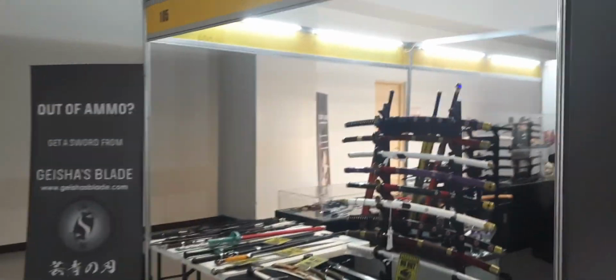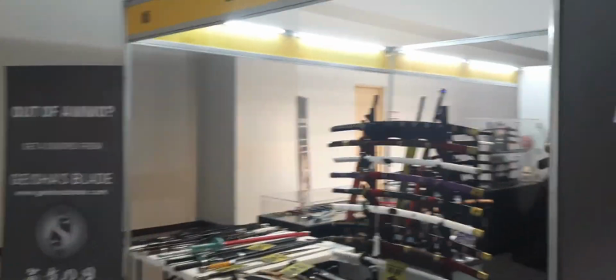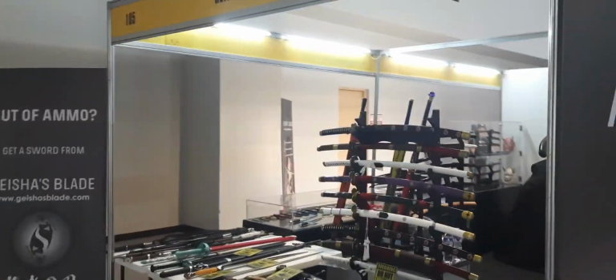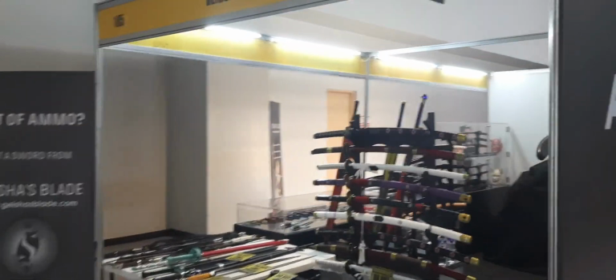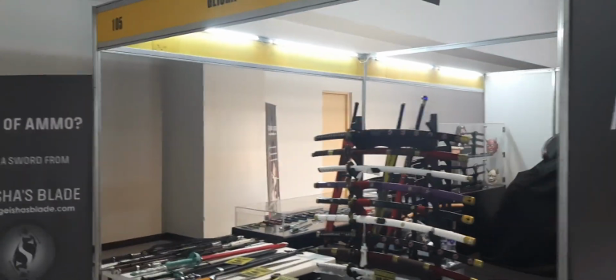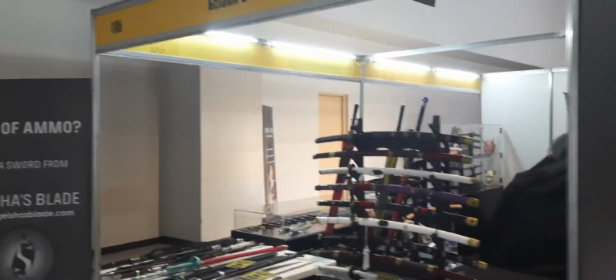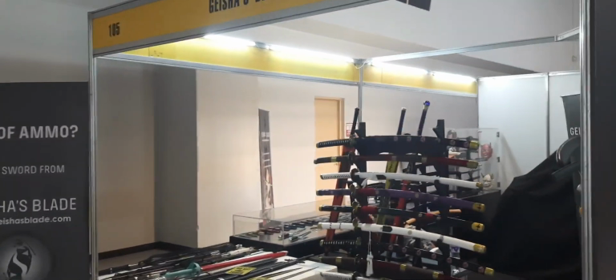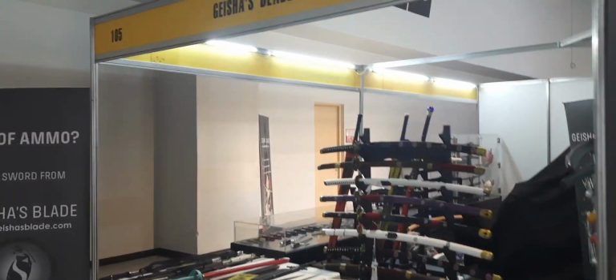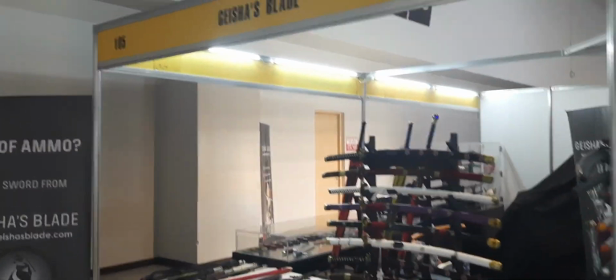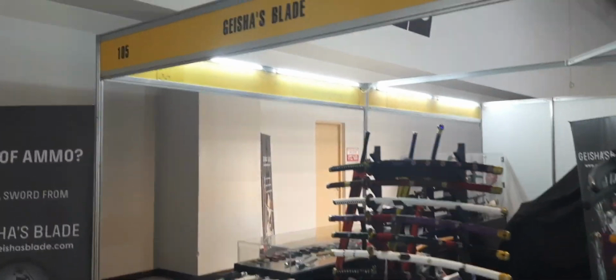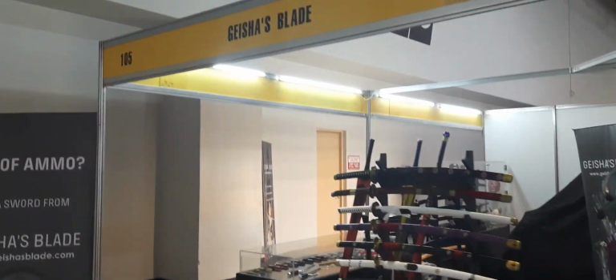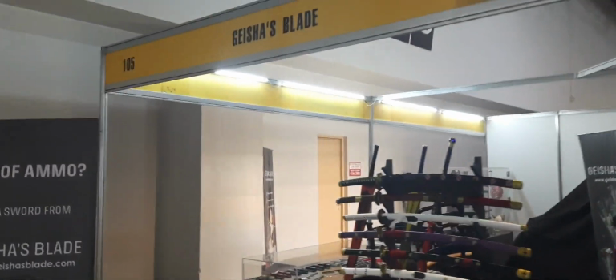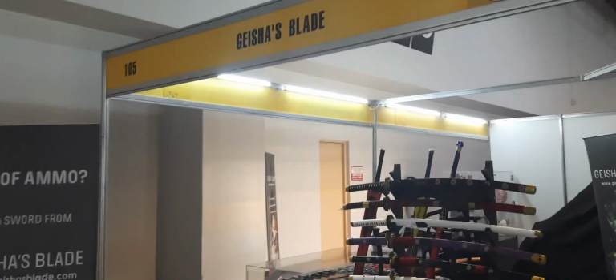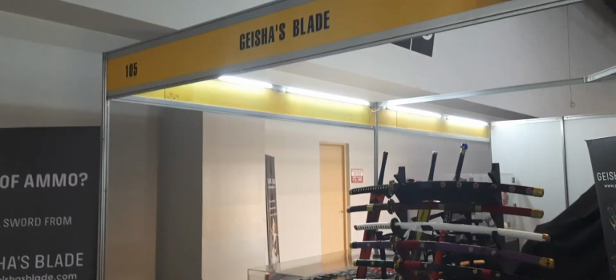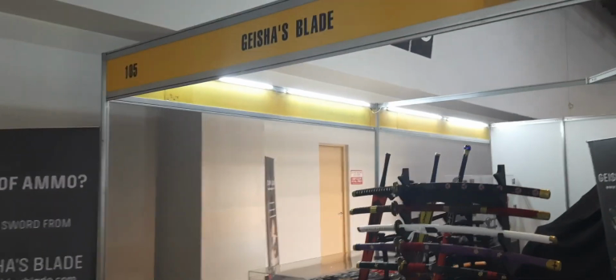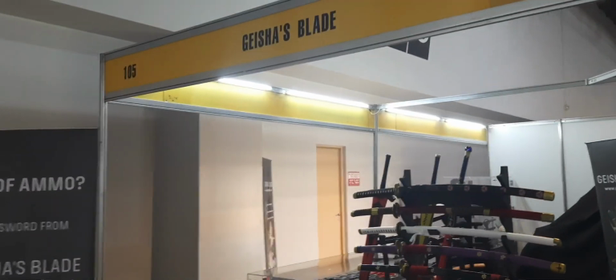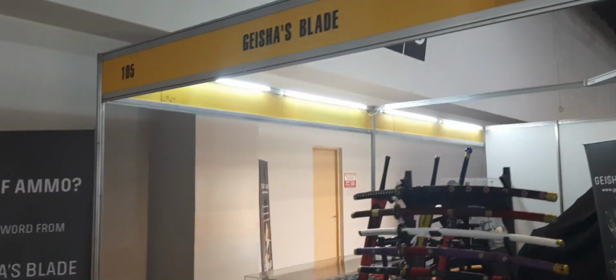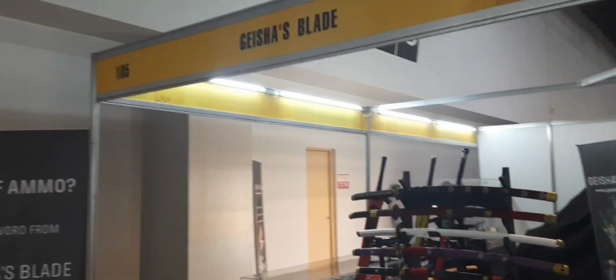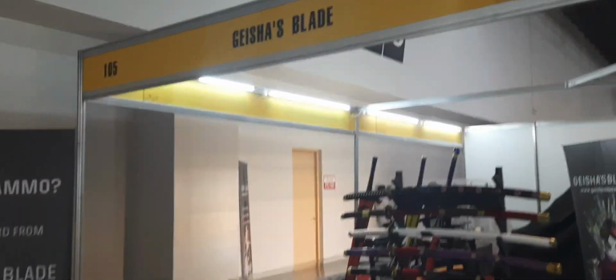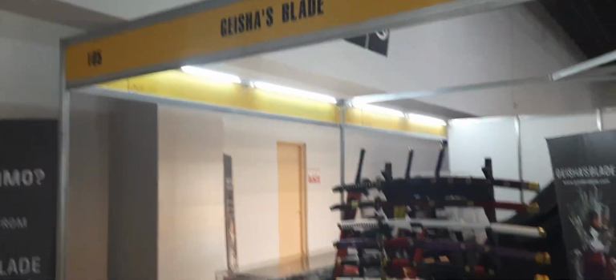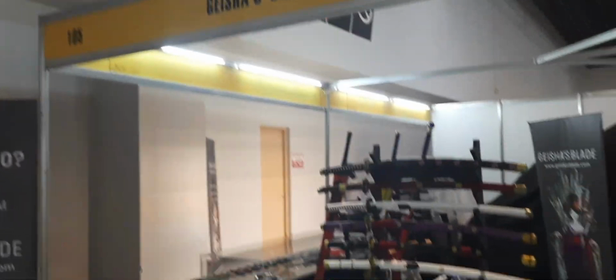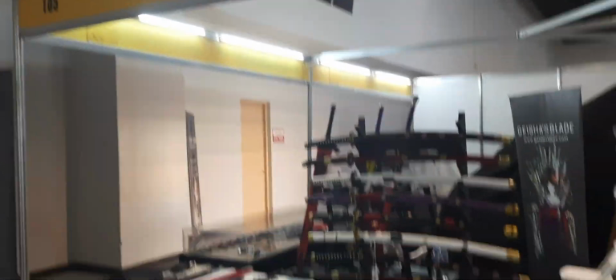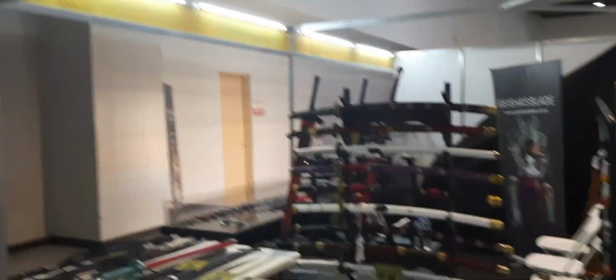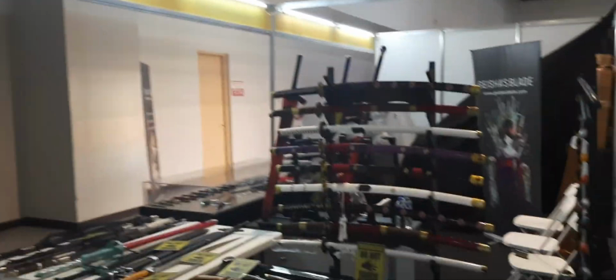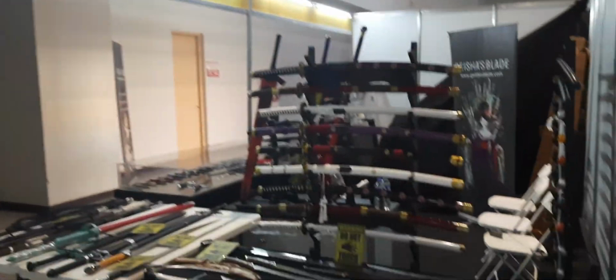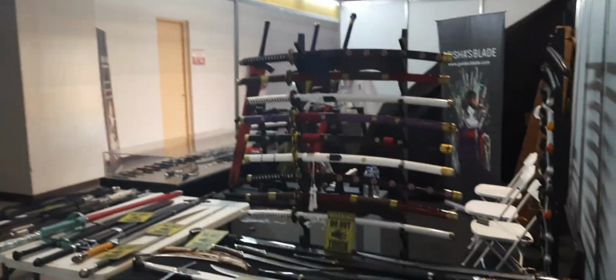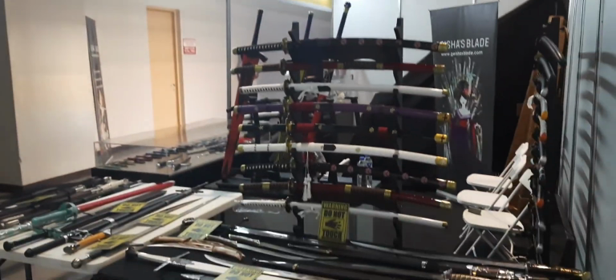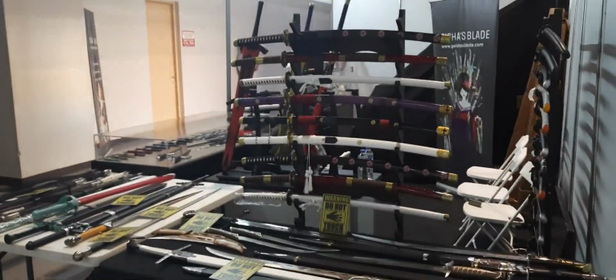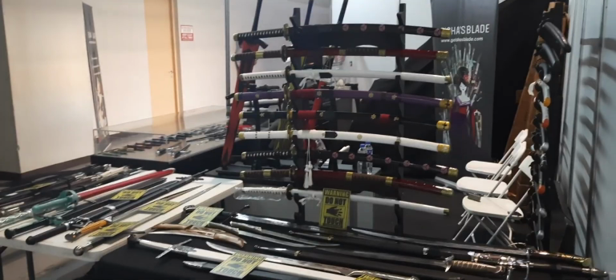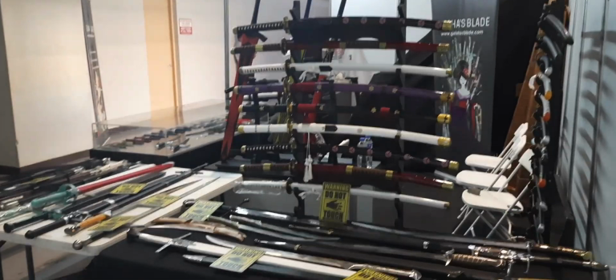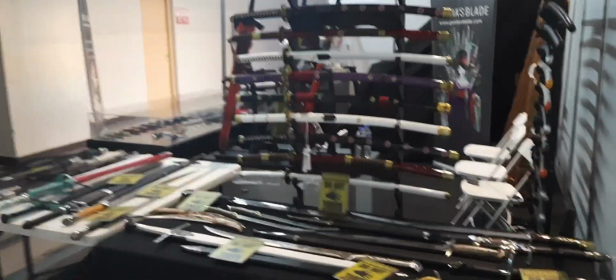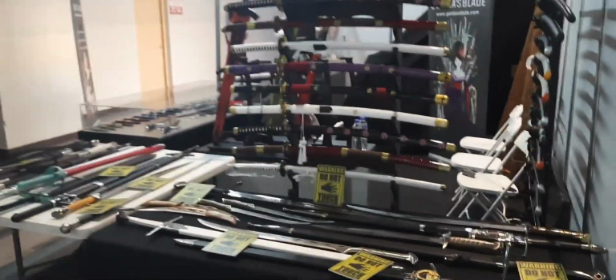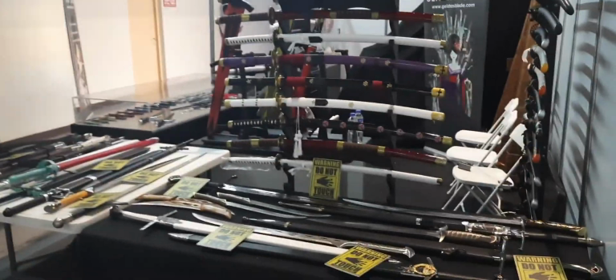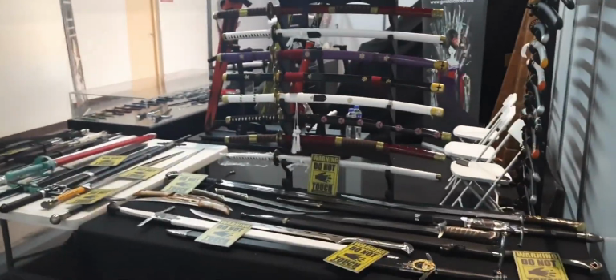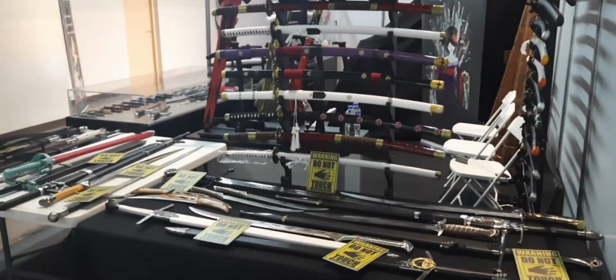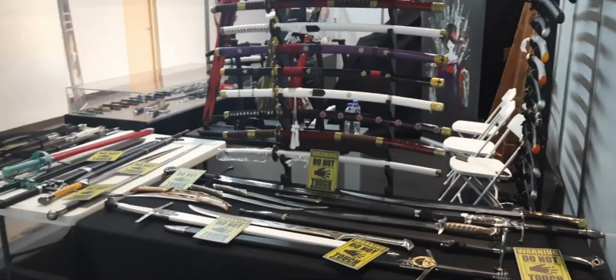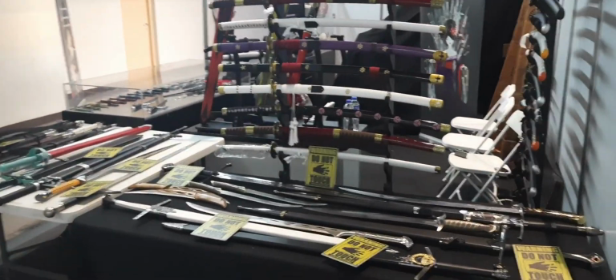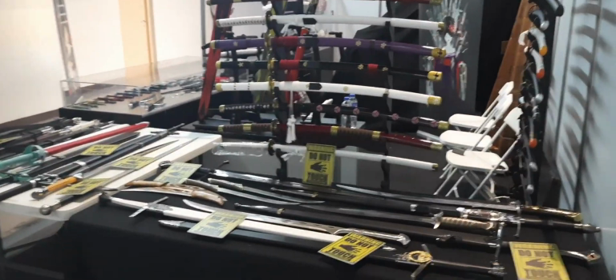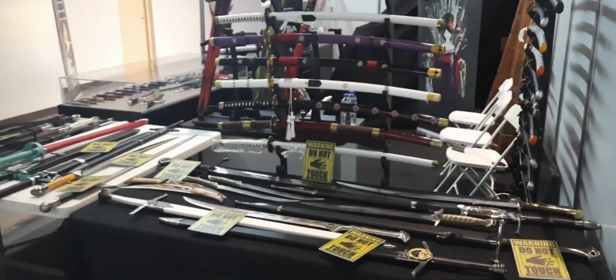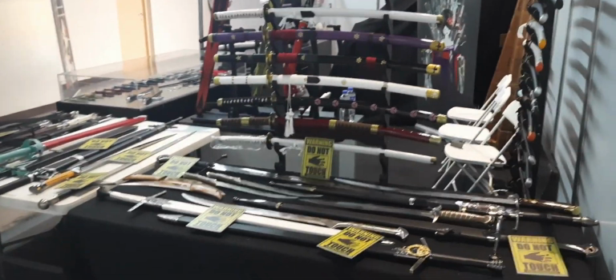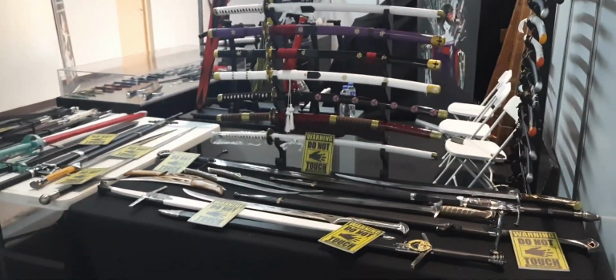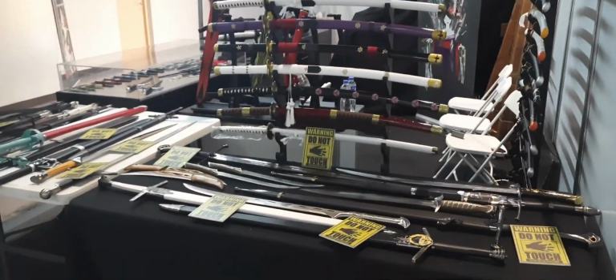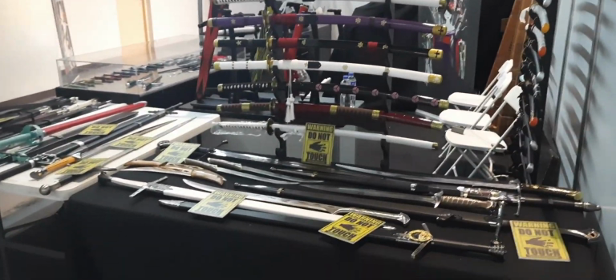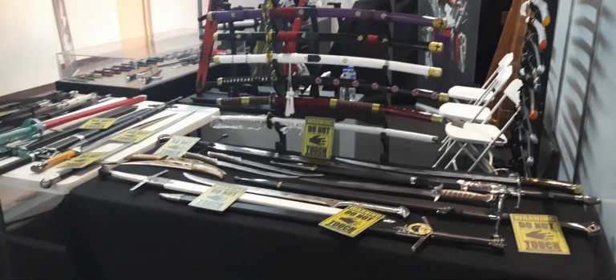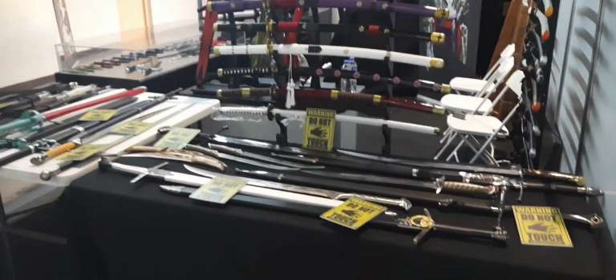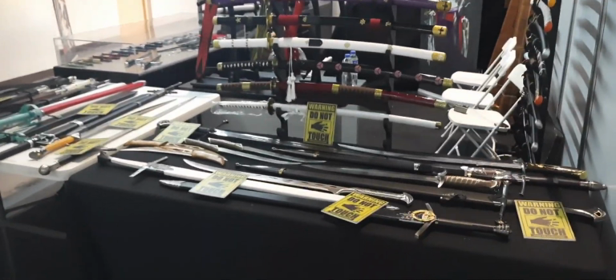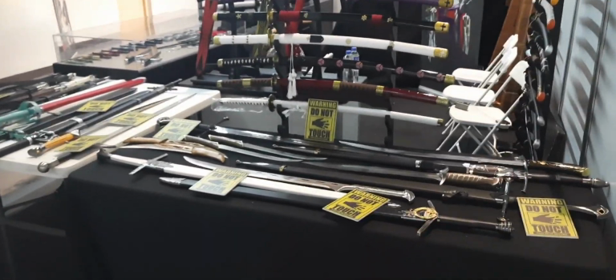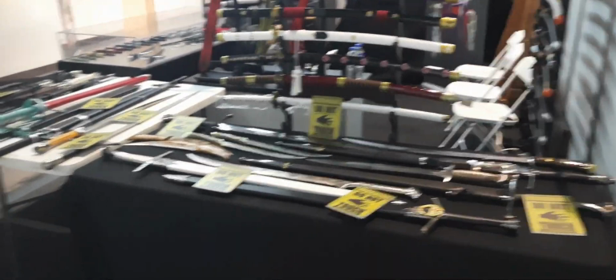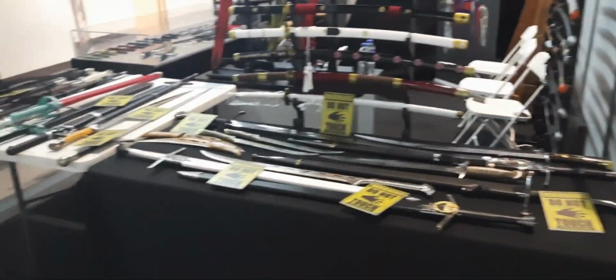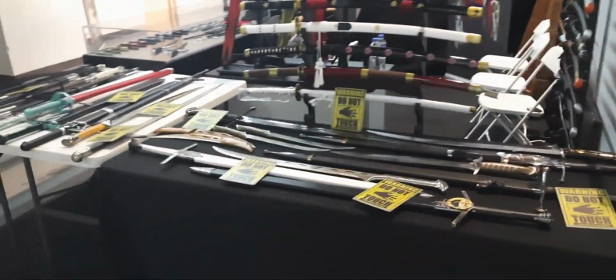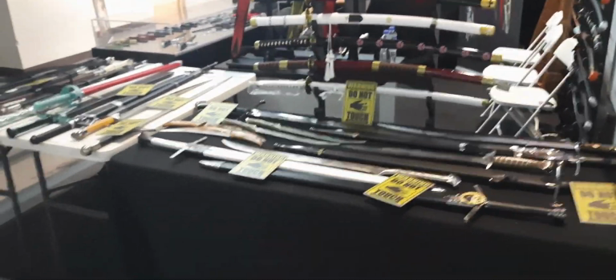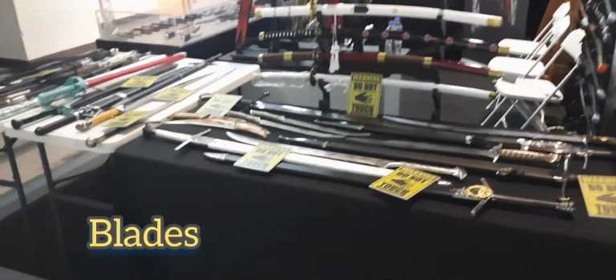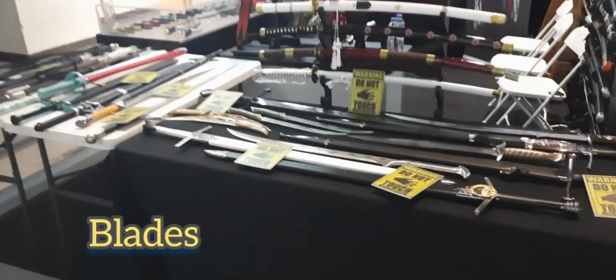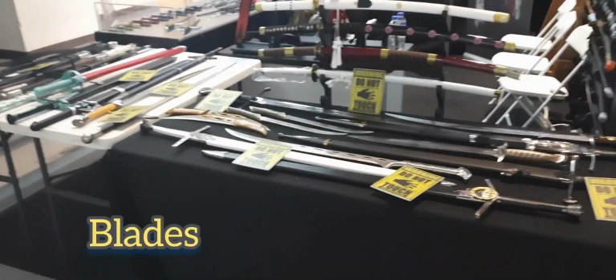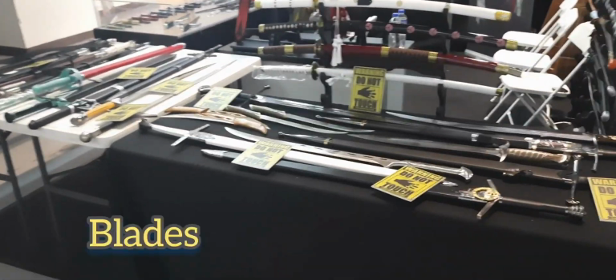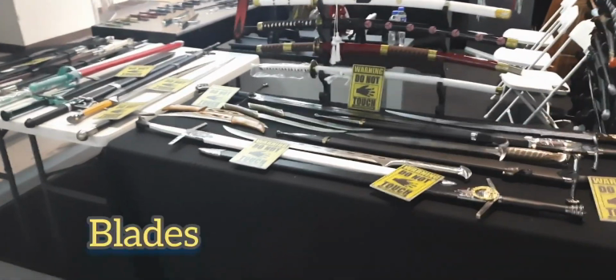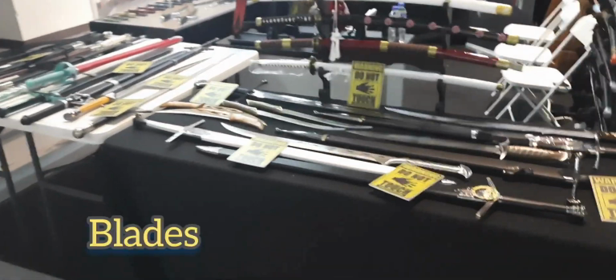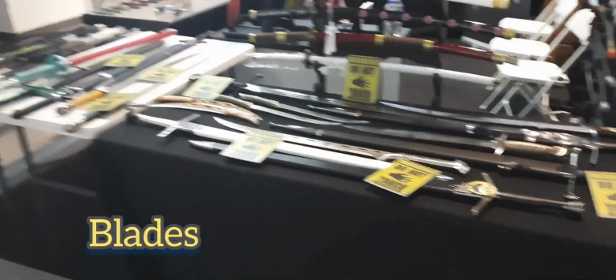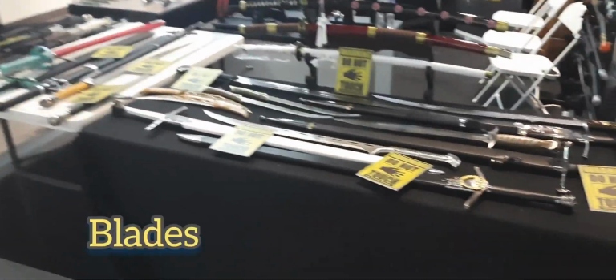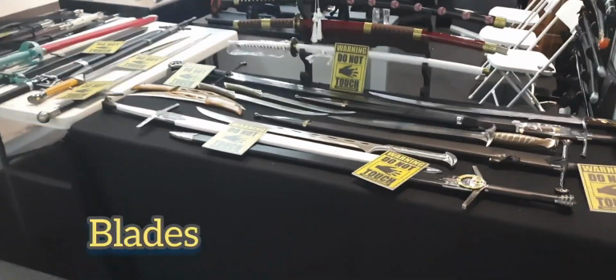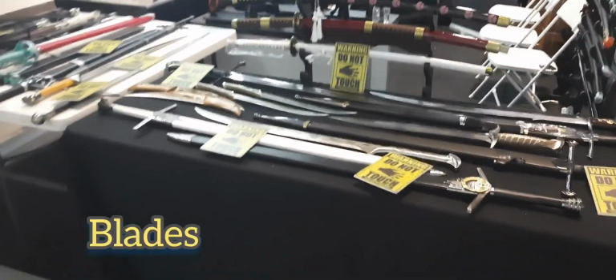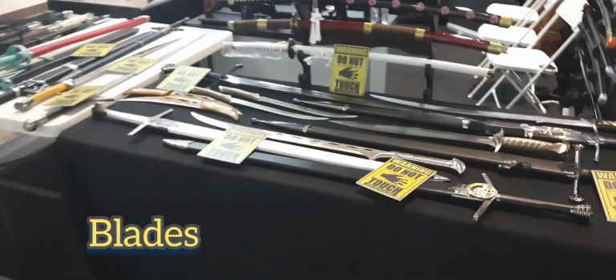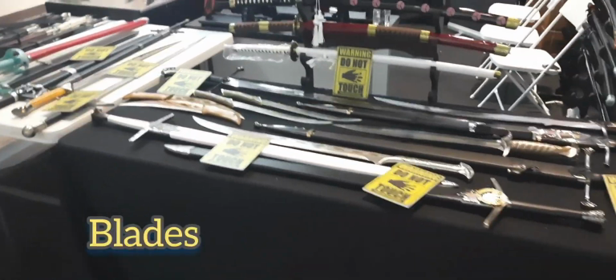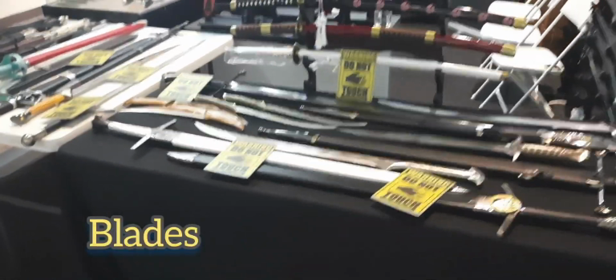Here is a Gracious Blade booth. They got the katanas and swords.